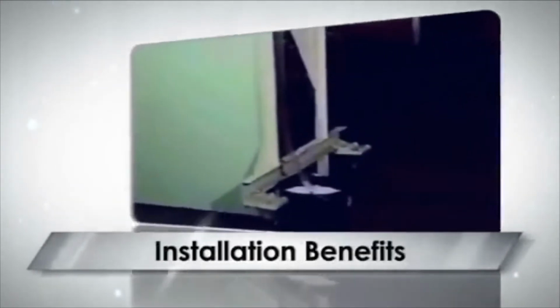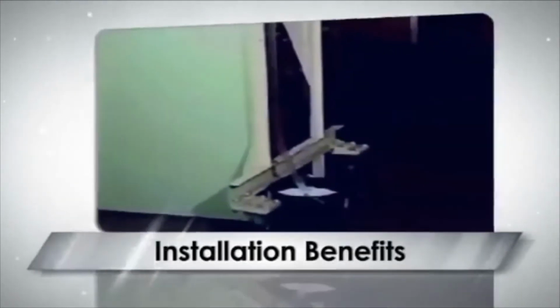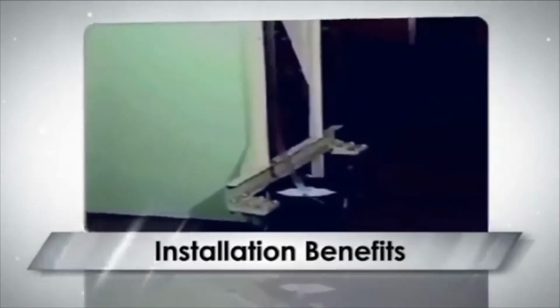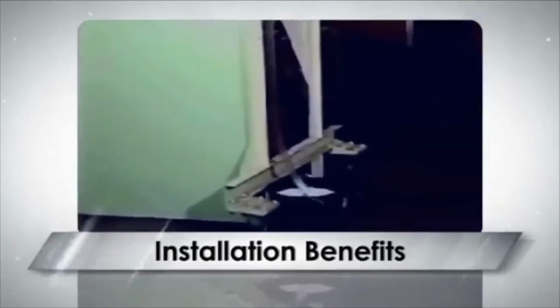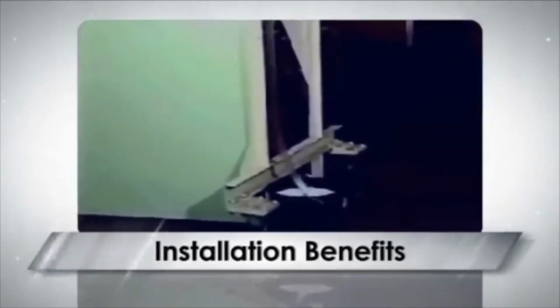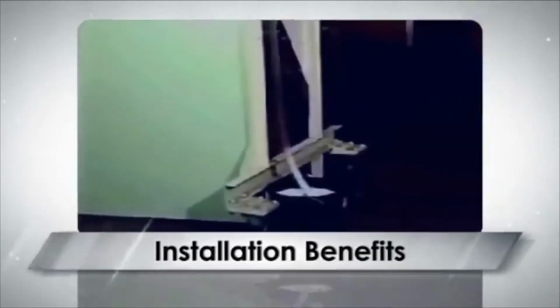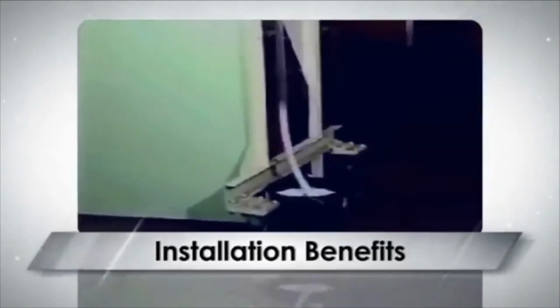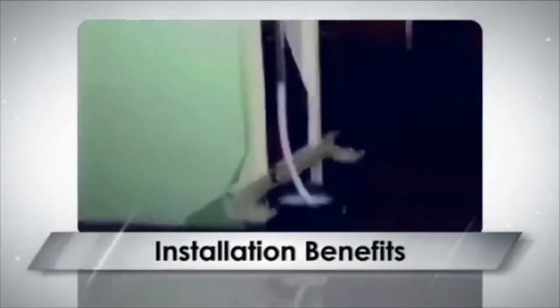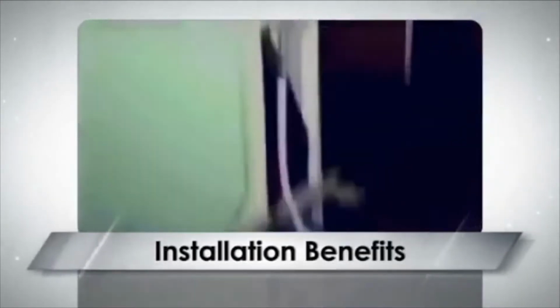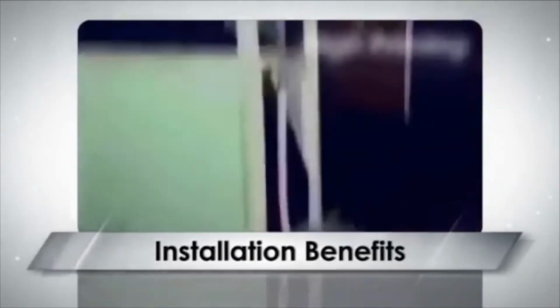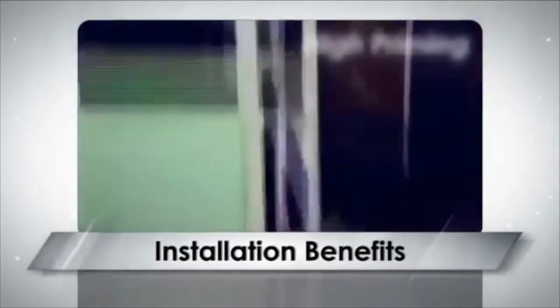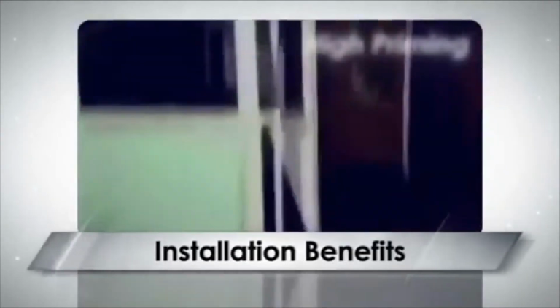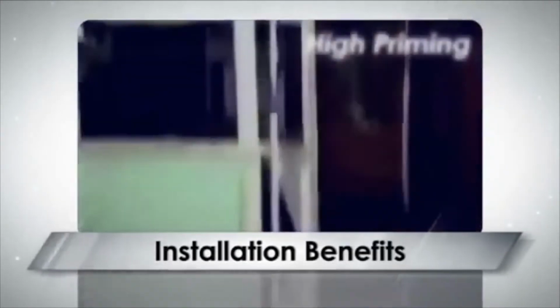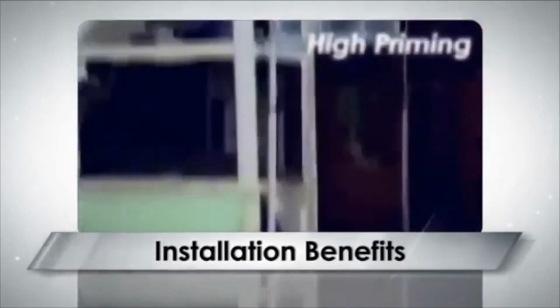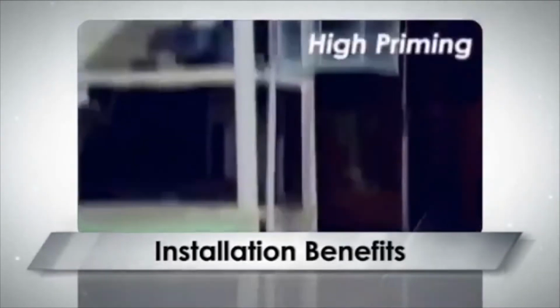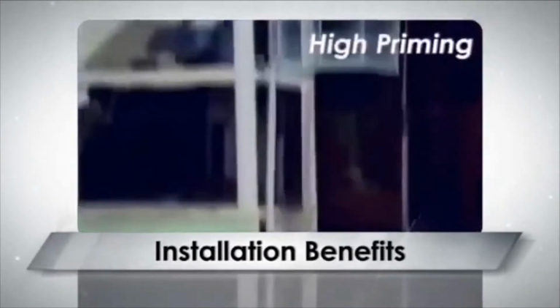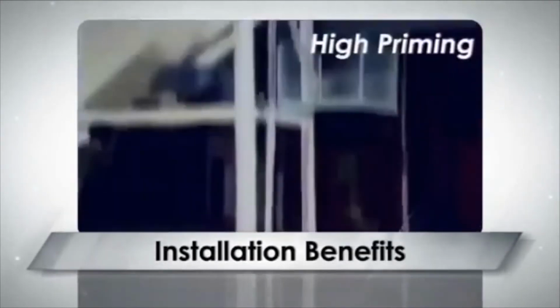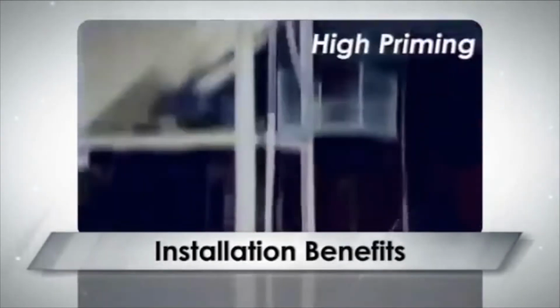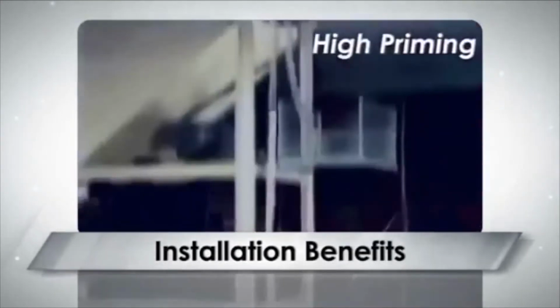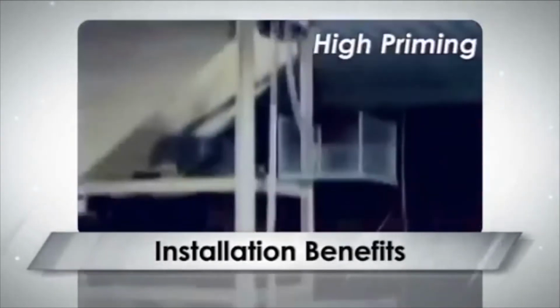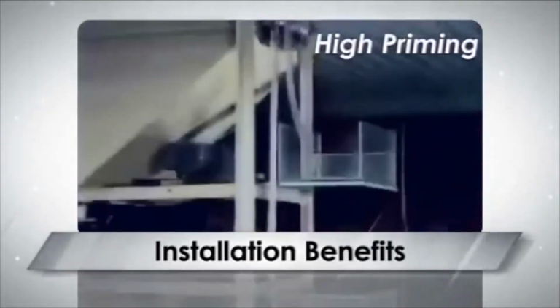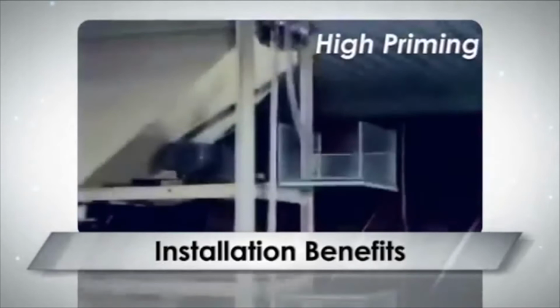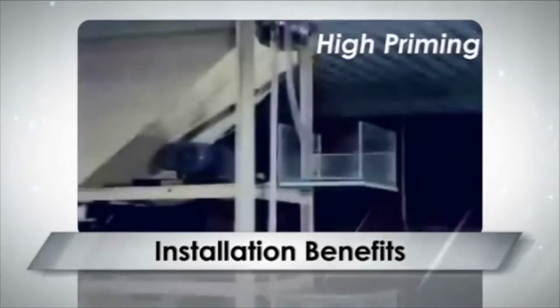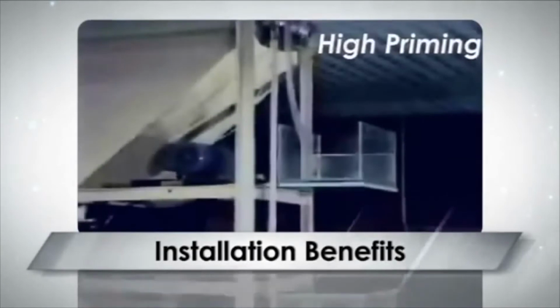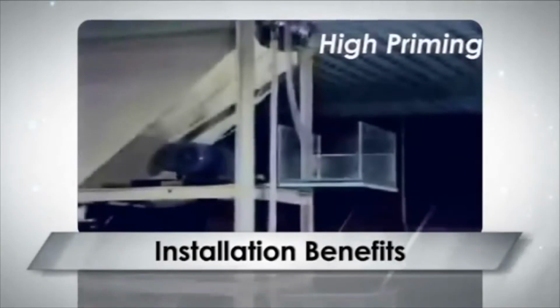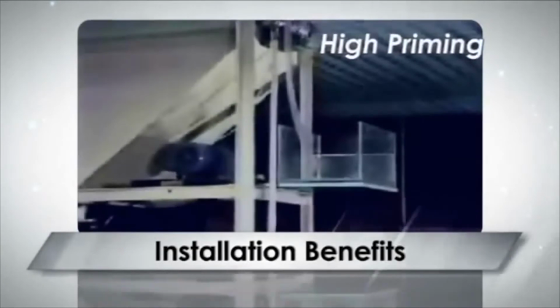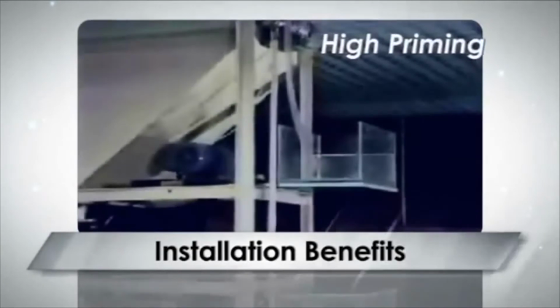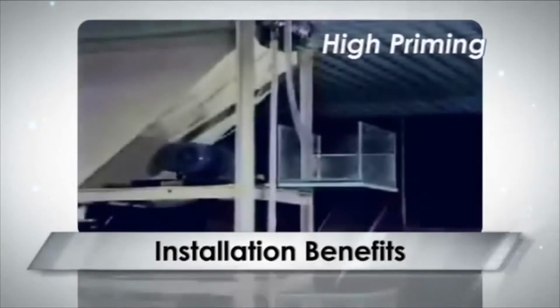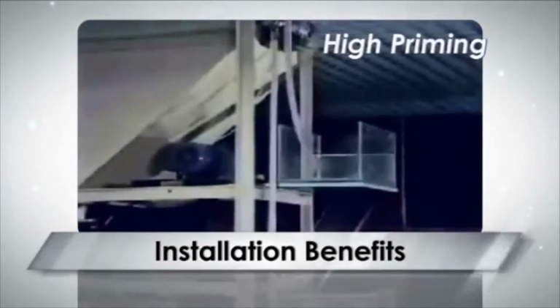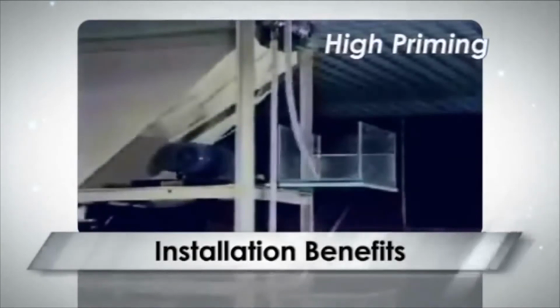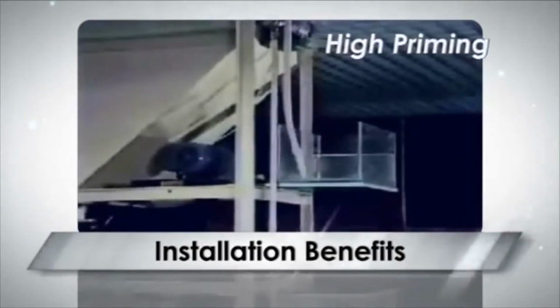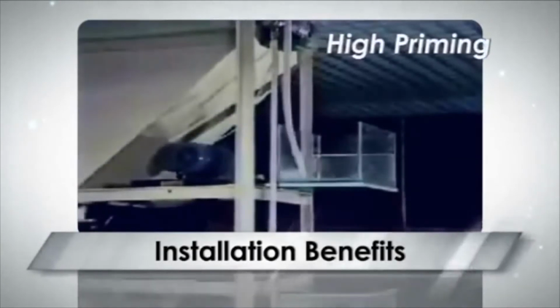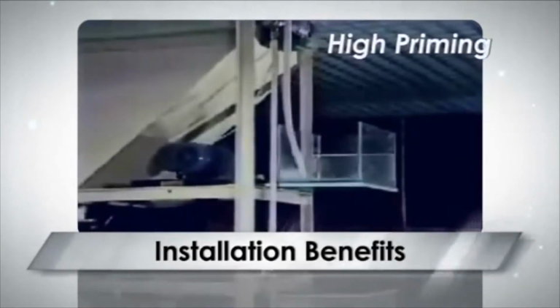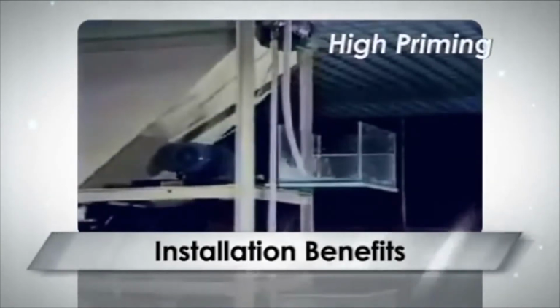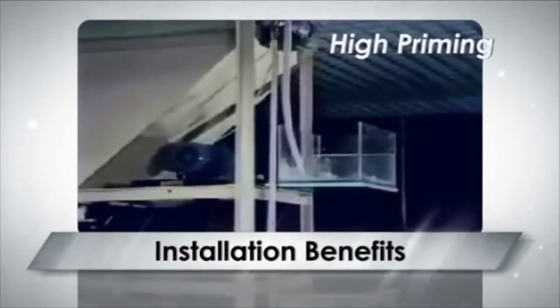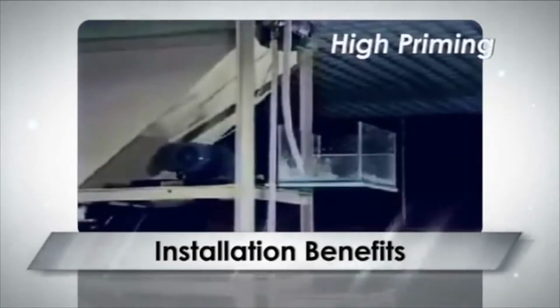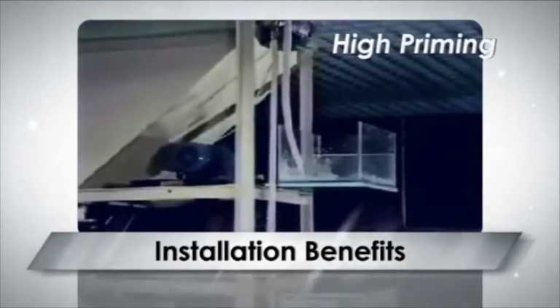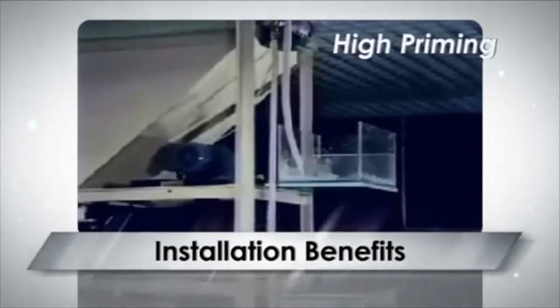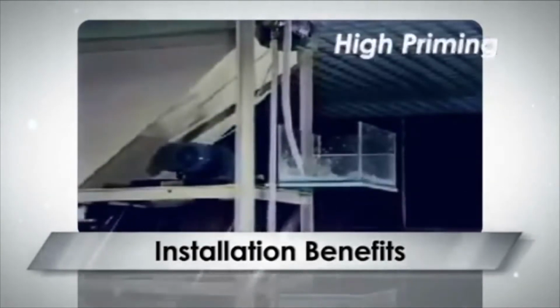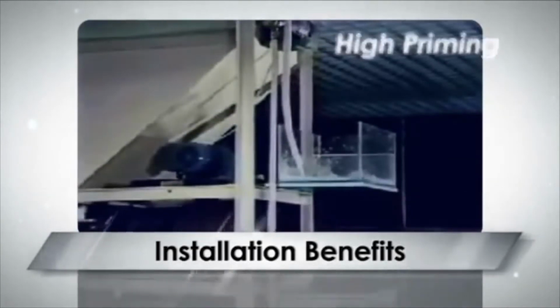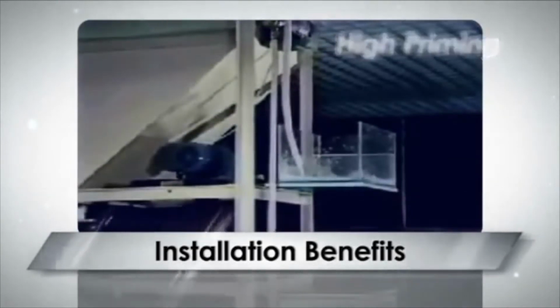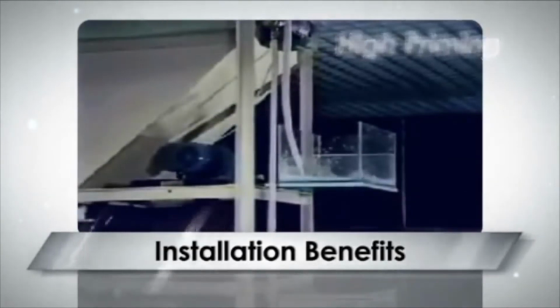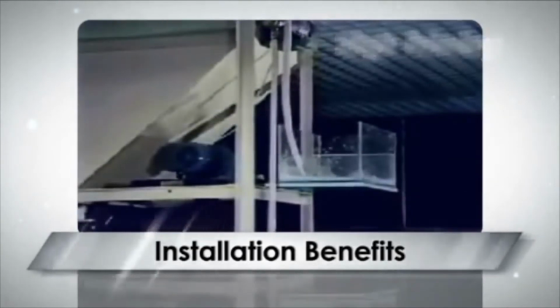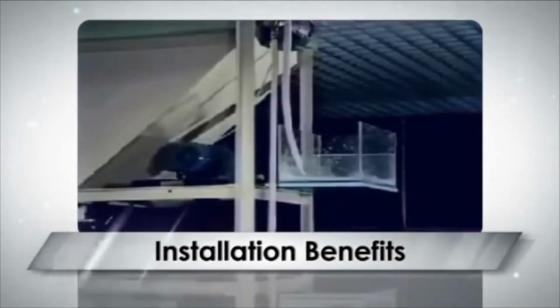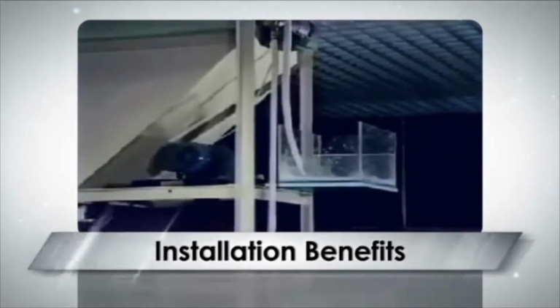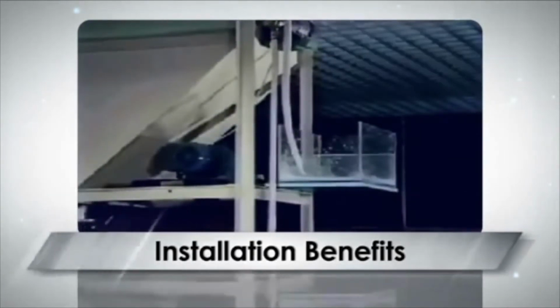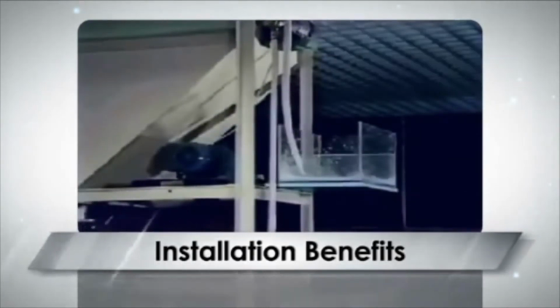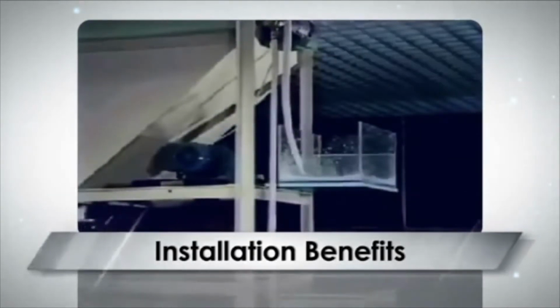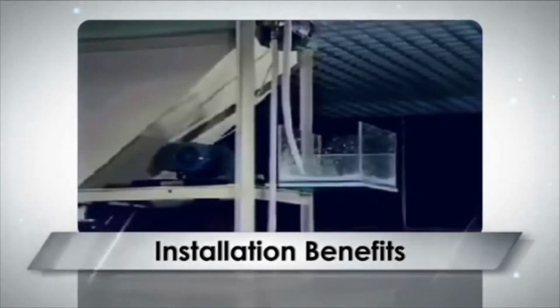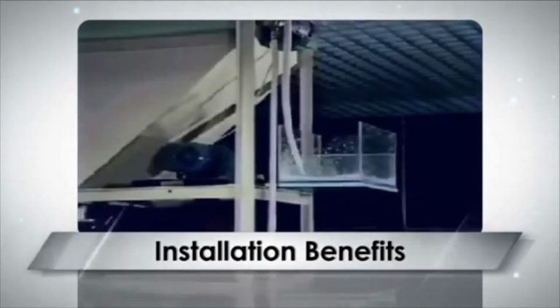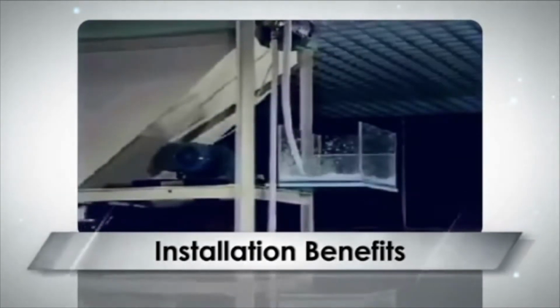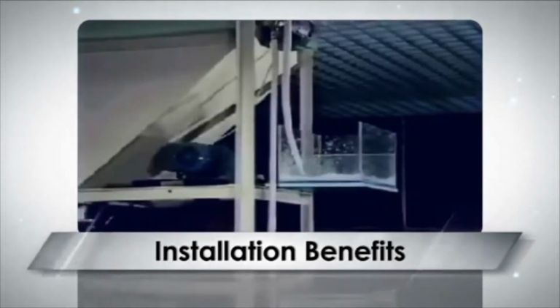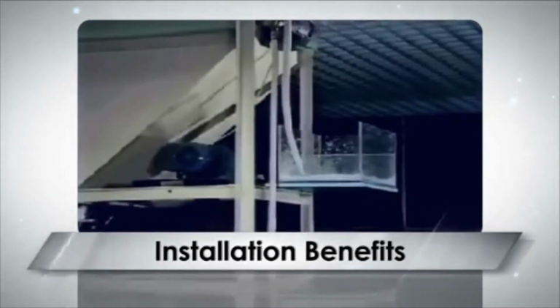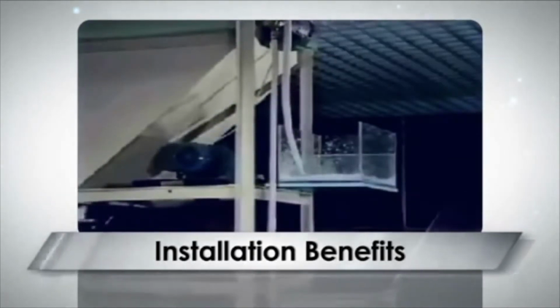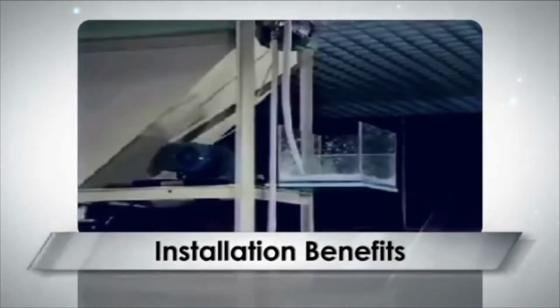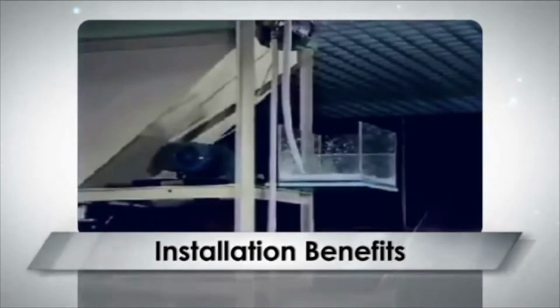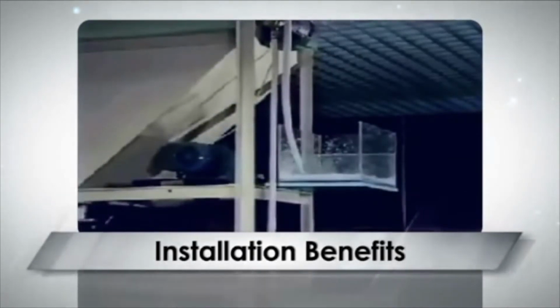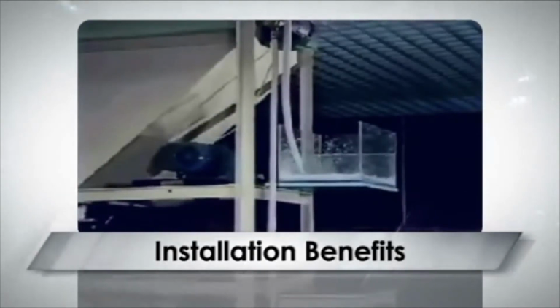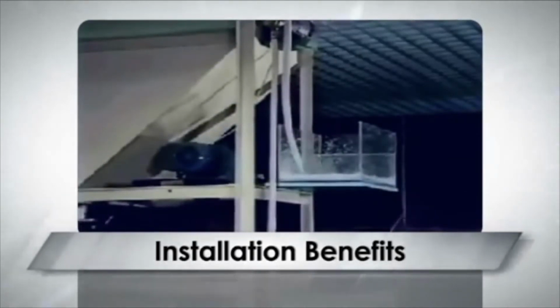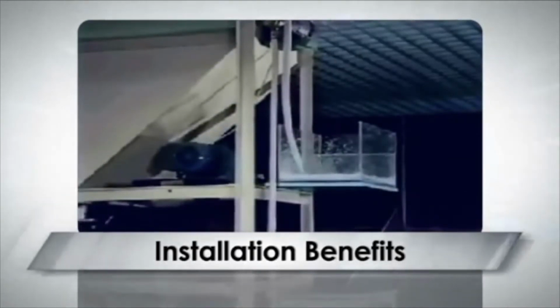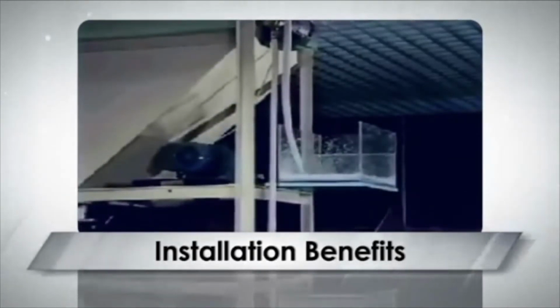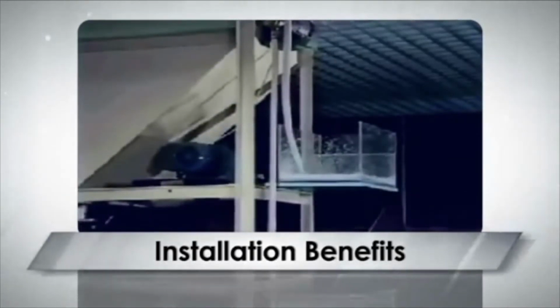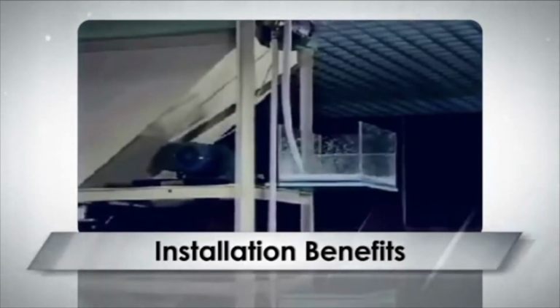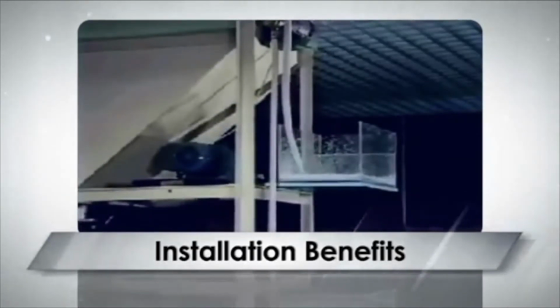FIP pumps offer a high priming ability, which allows the pump to be installed in the most convenient position, making installation easier.